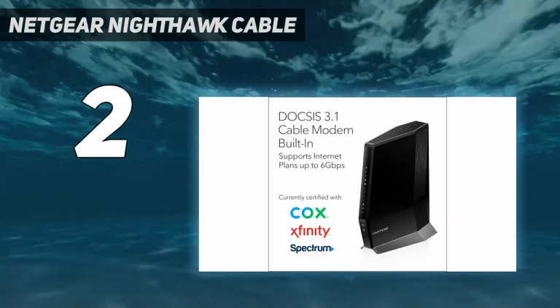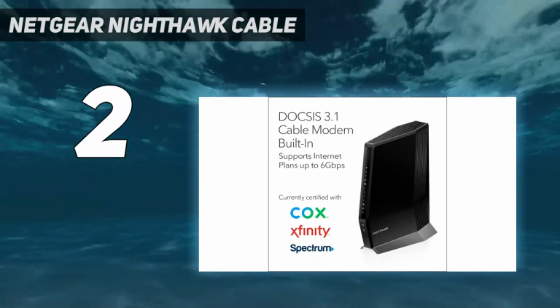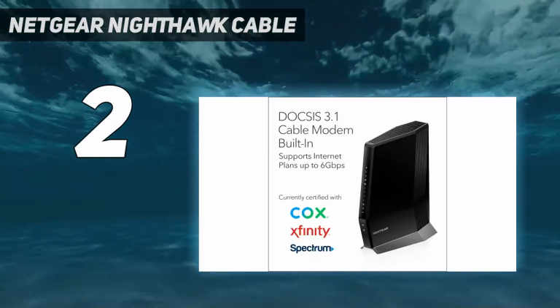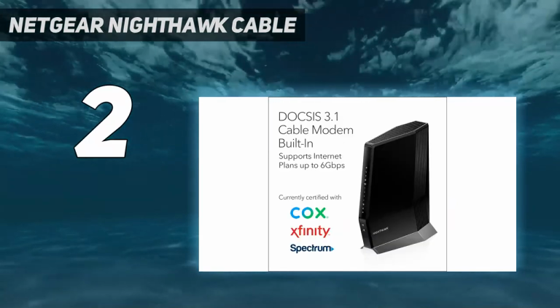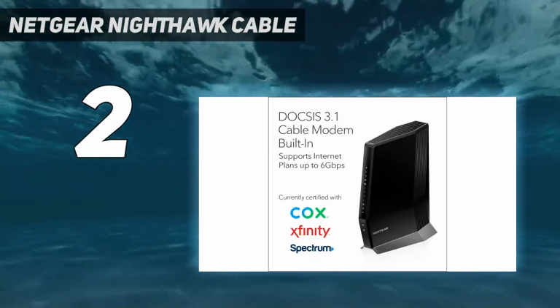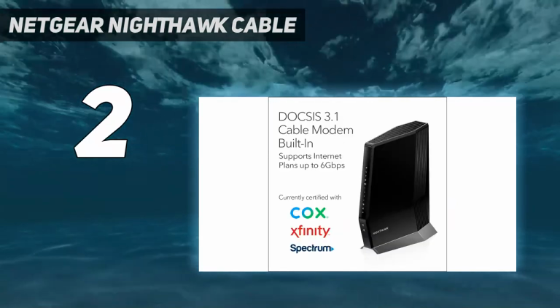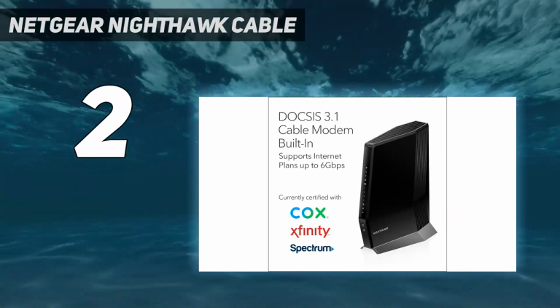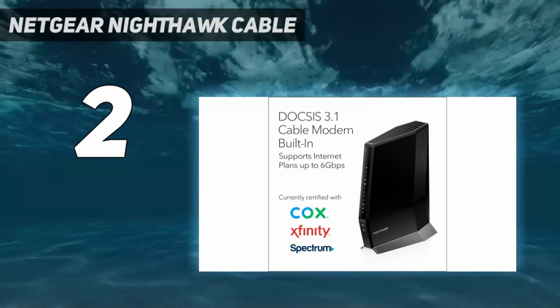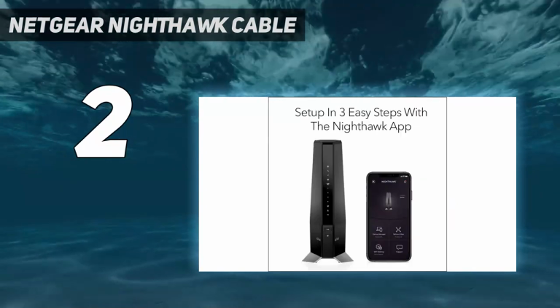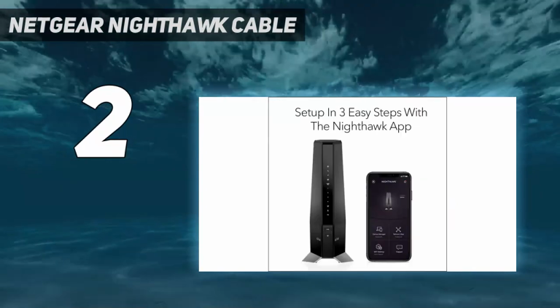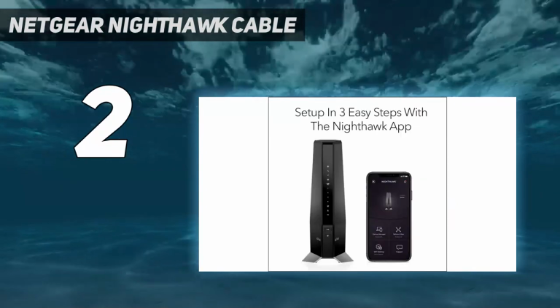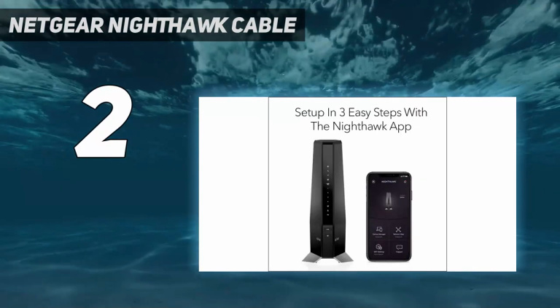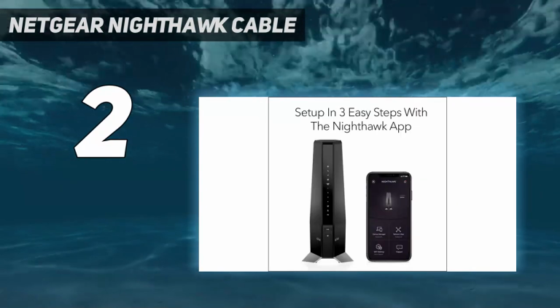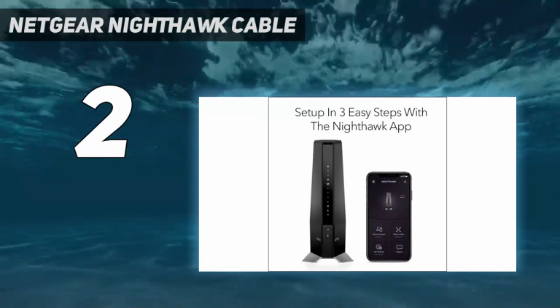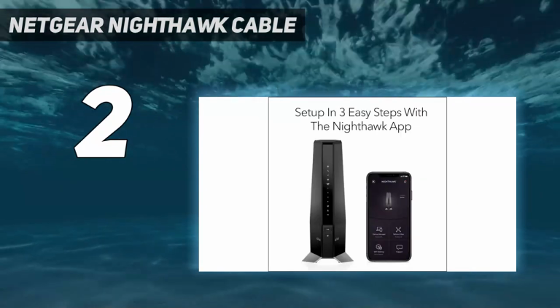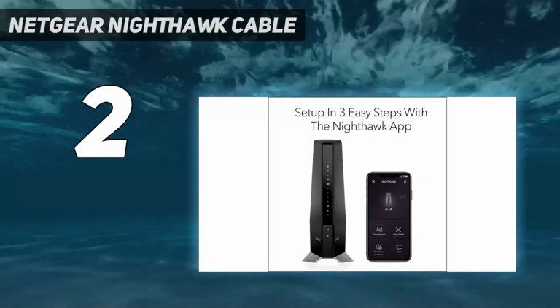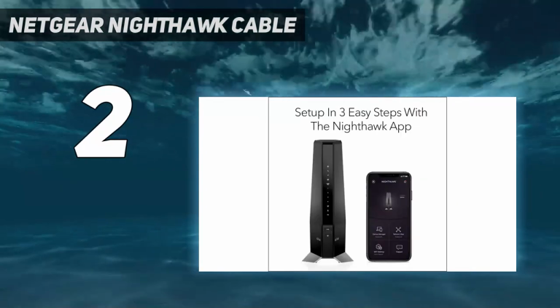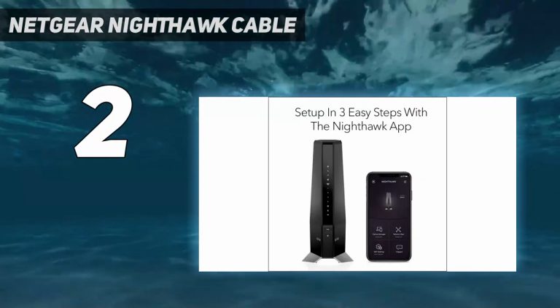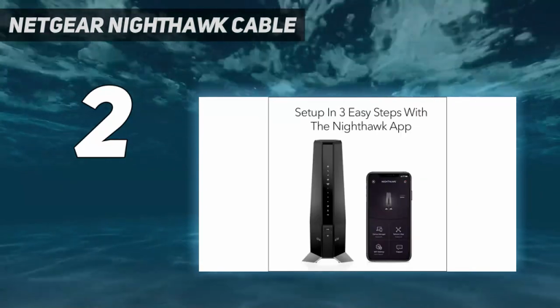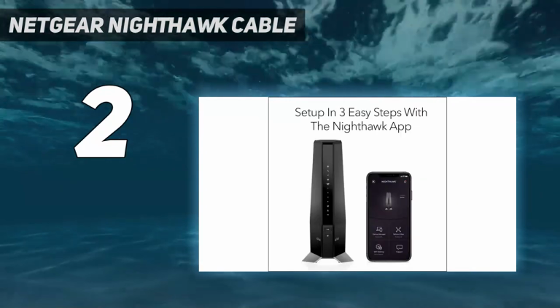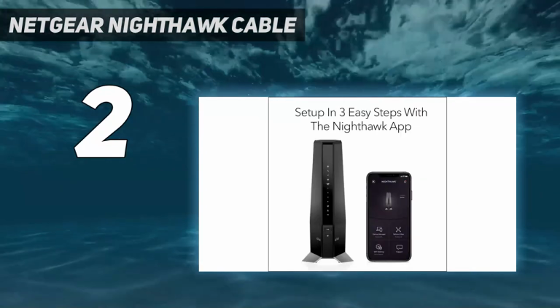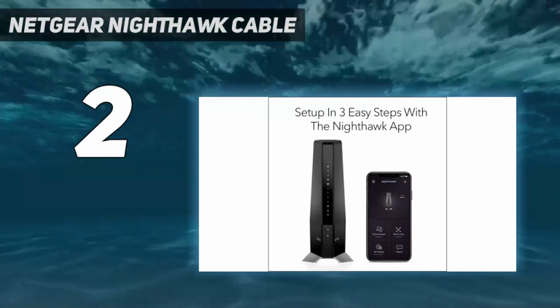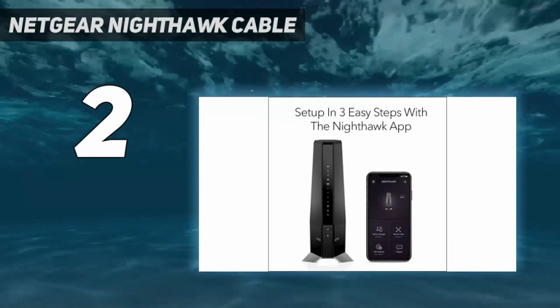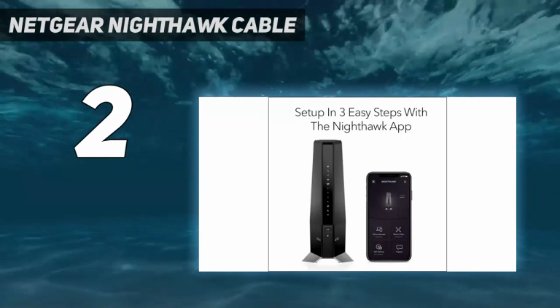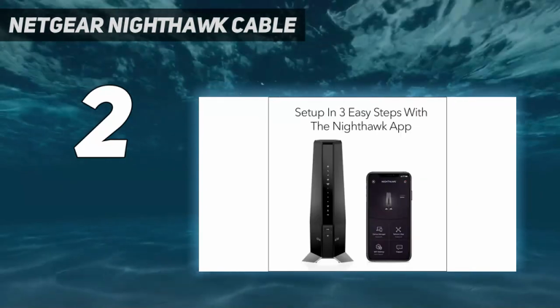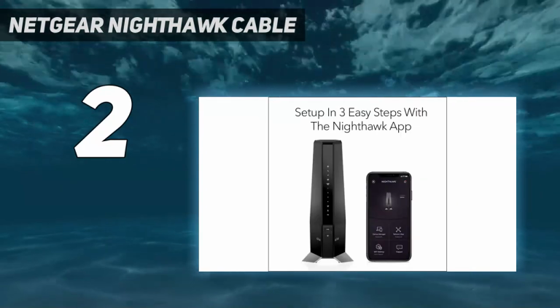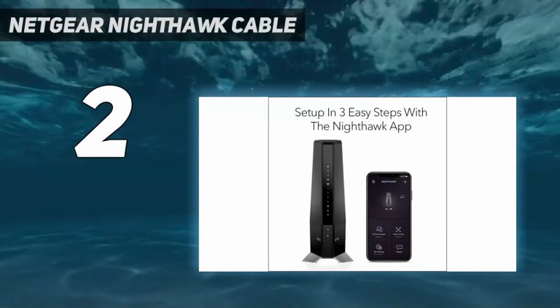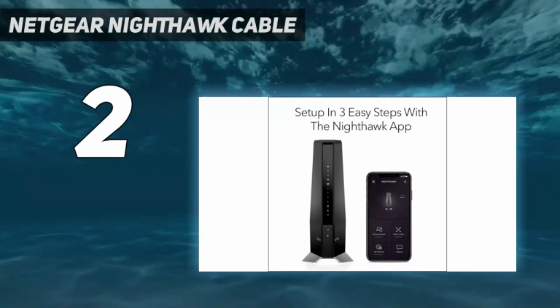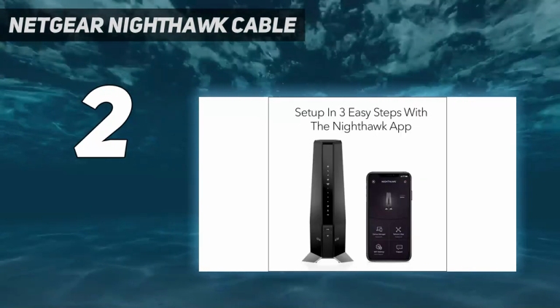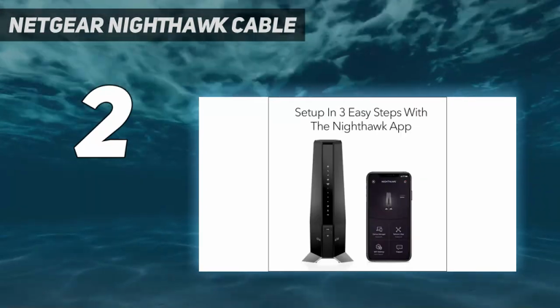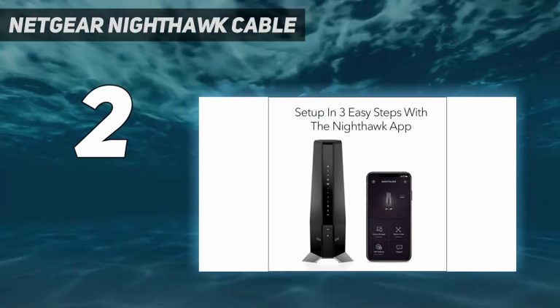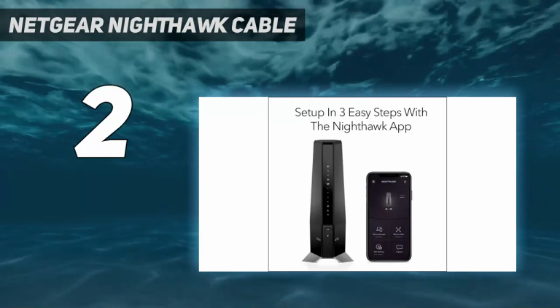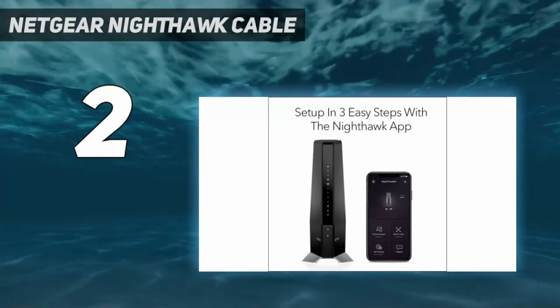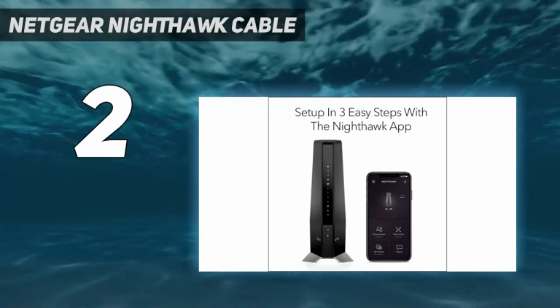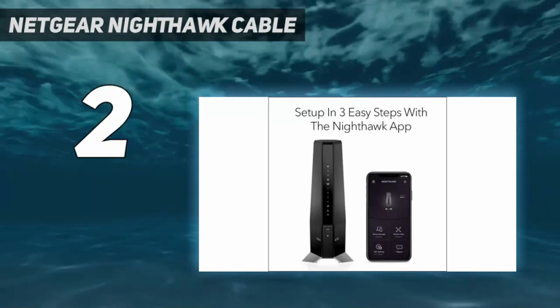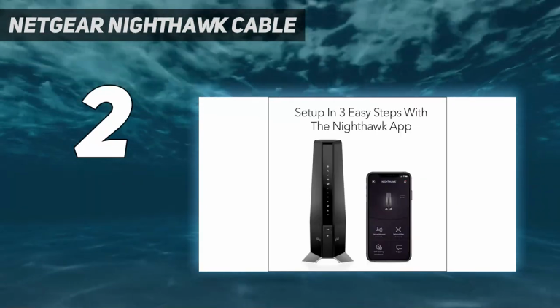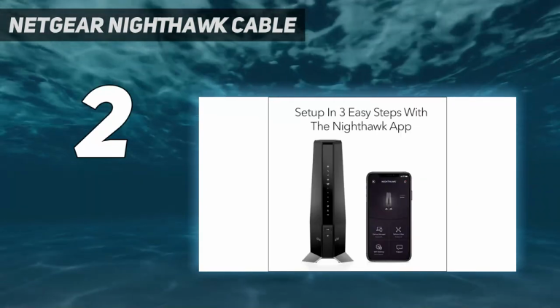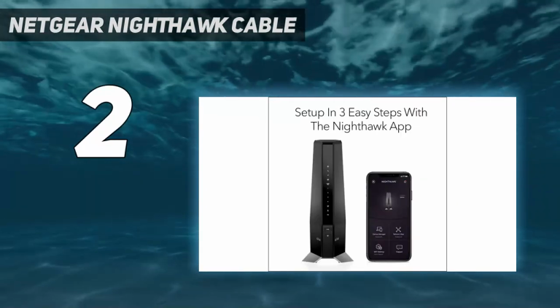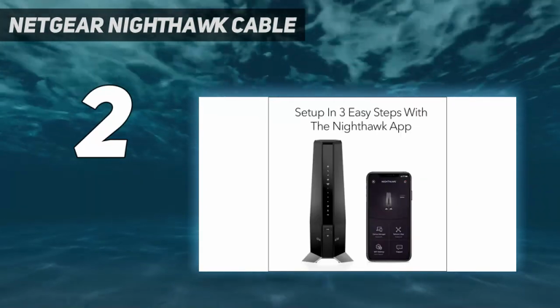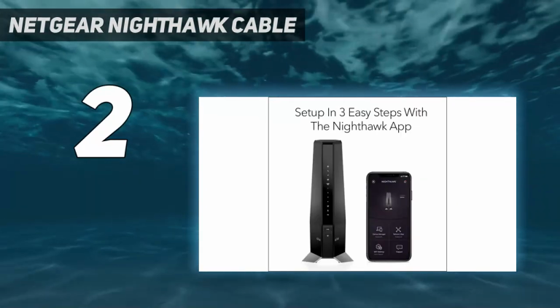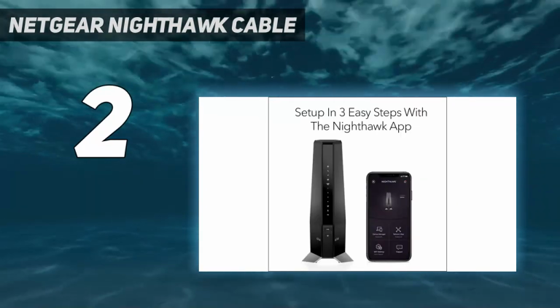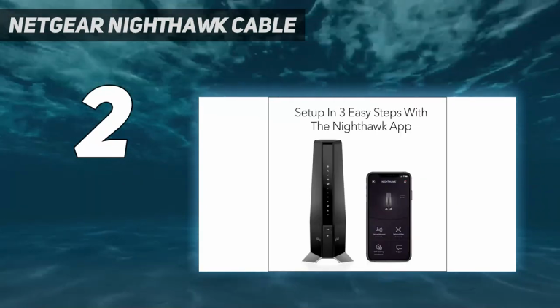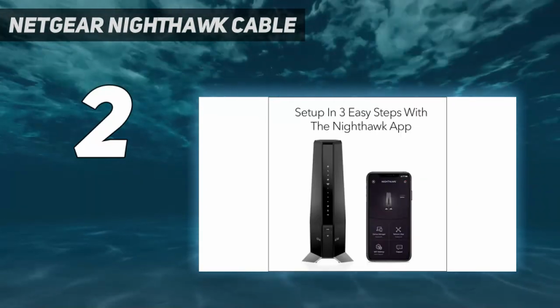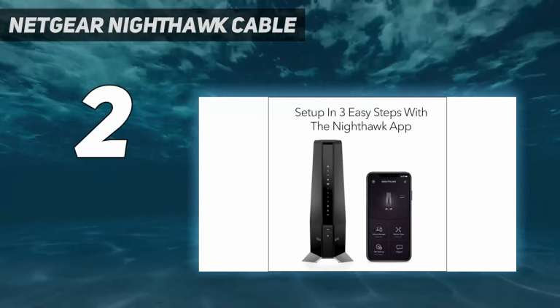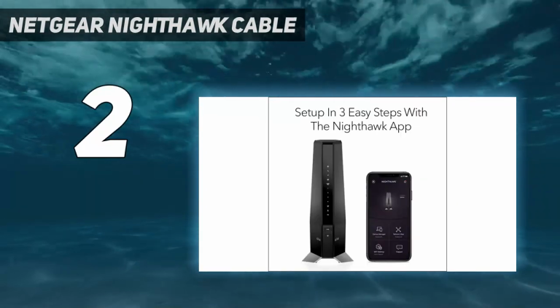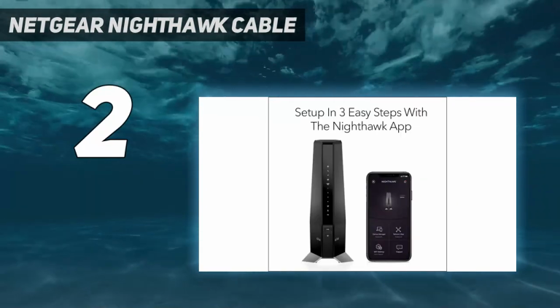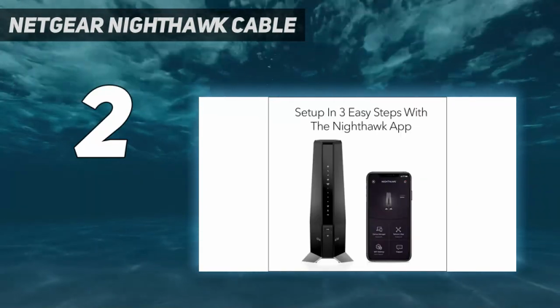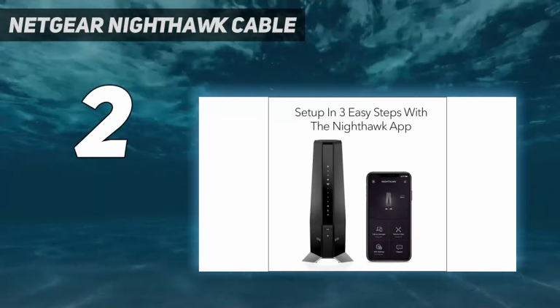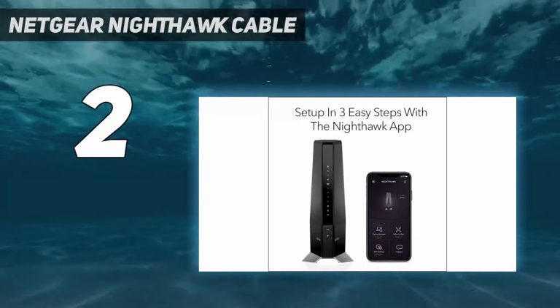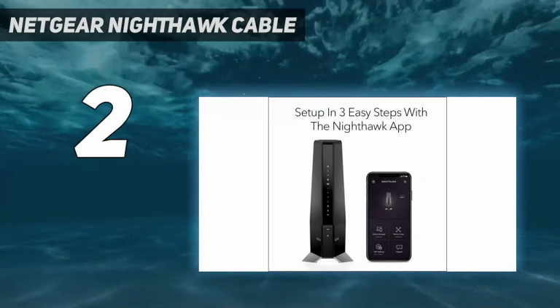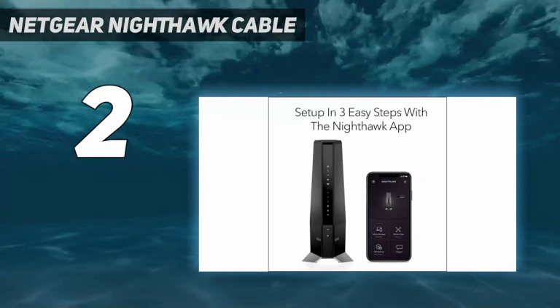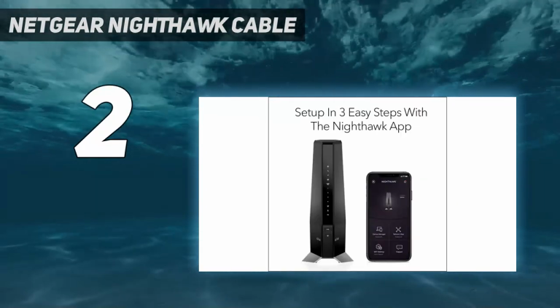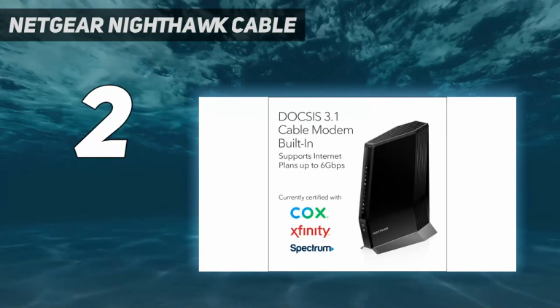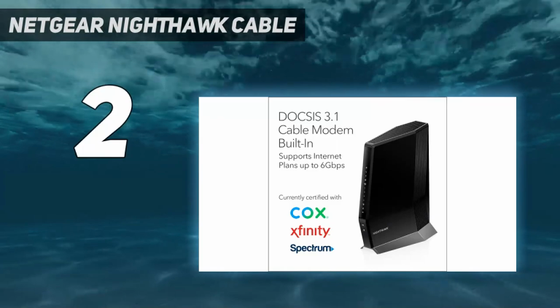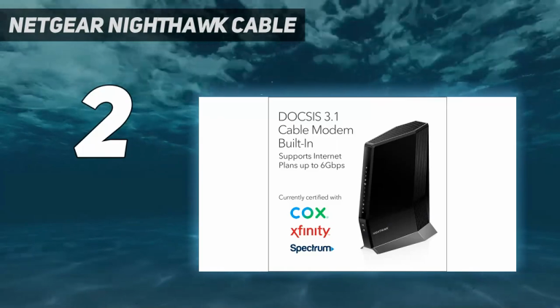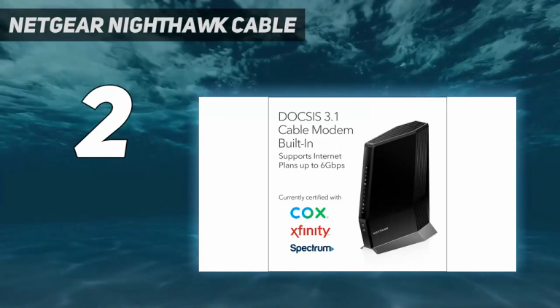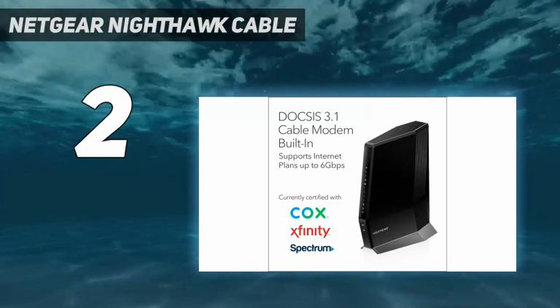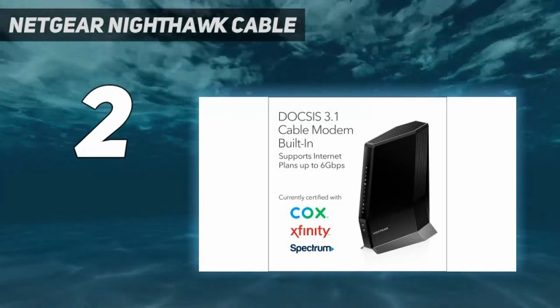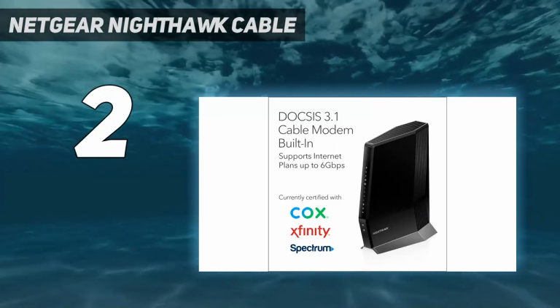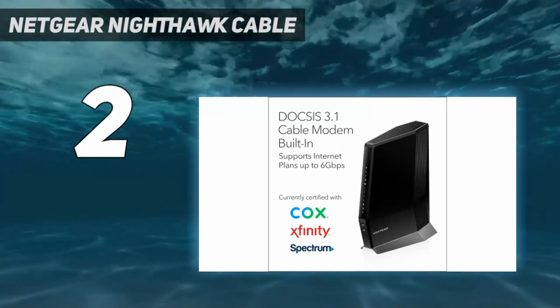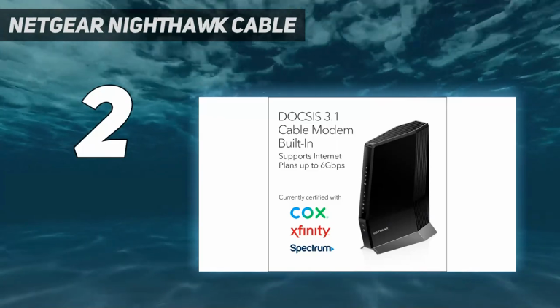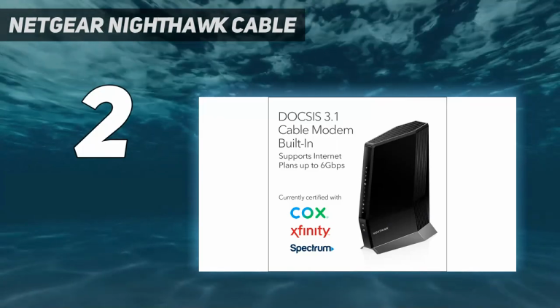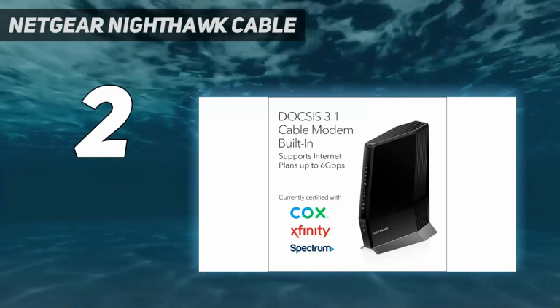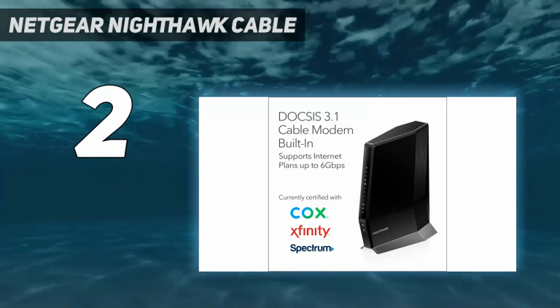However, the best part is its two-port aggregation, which should allow for faster downloads, file transfers, and gaming.